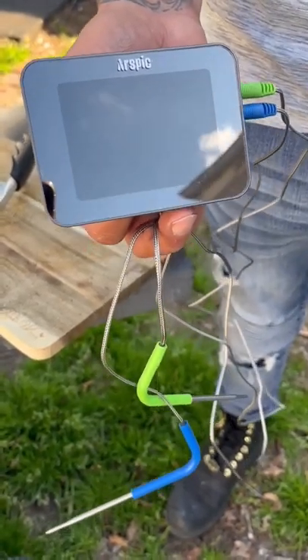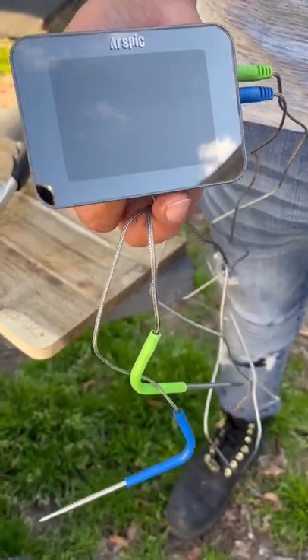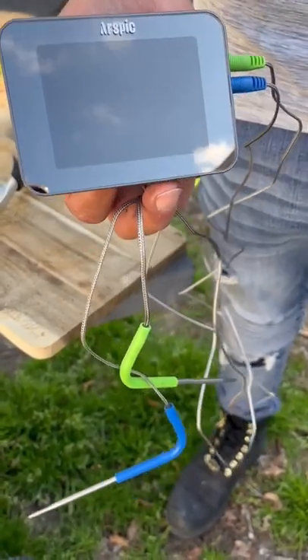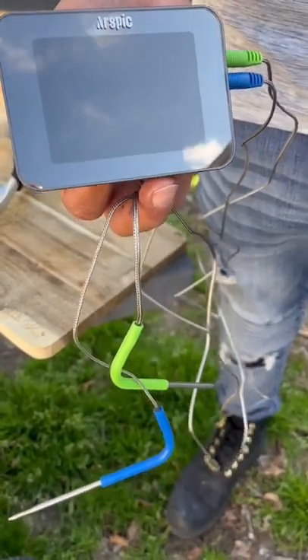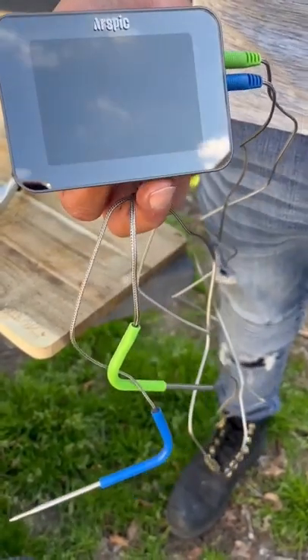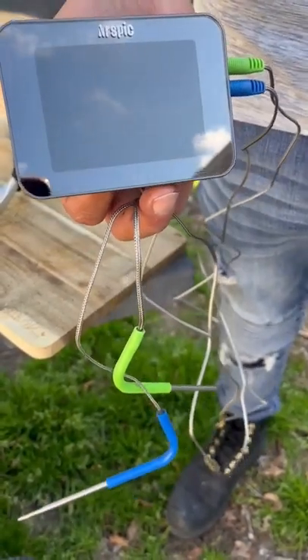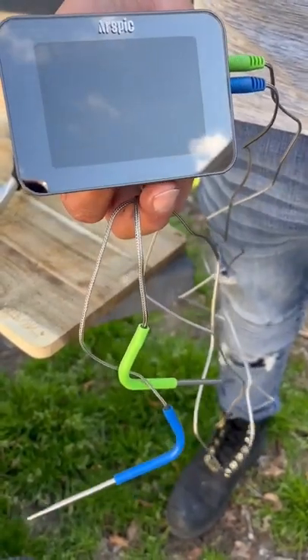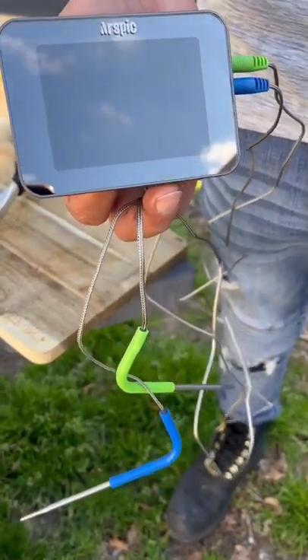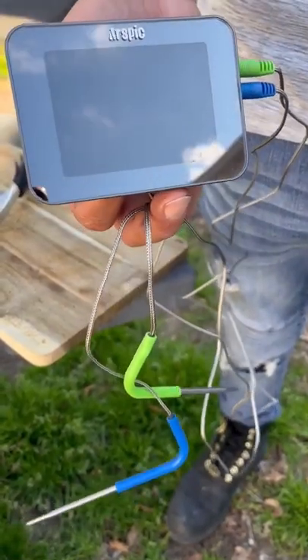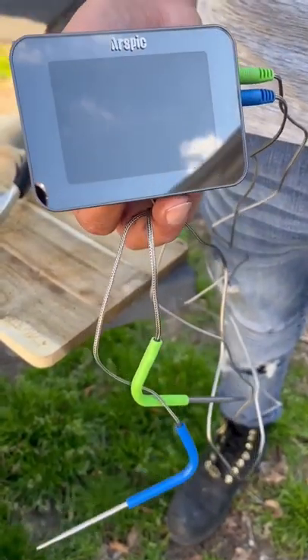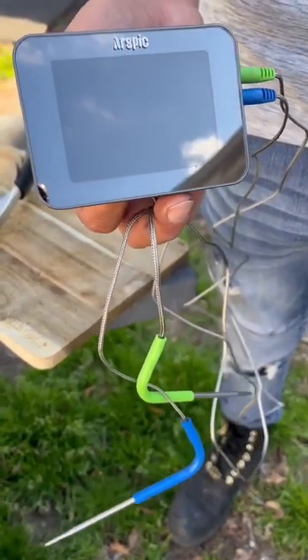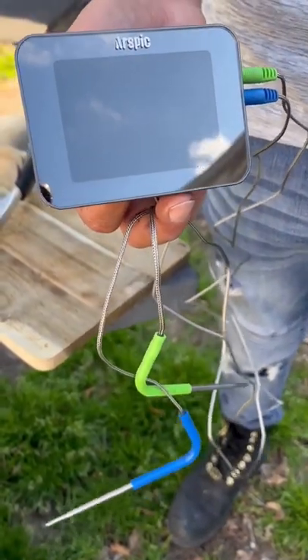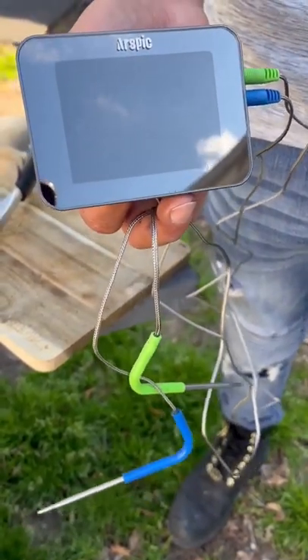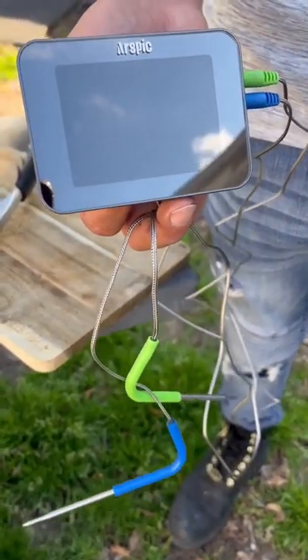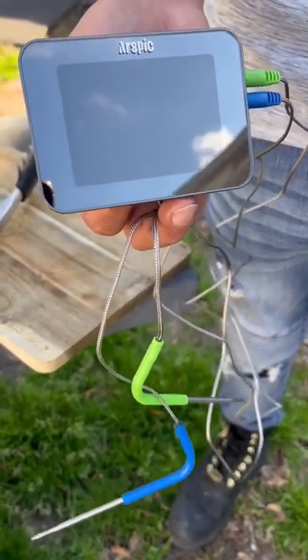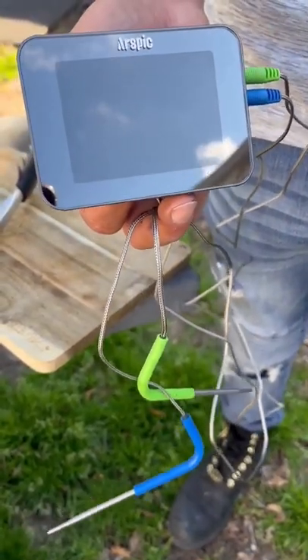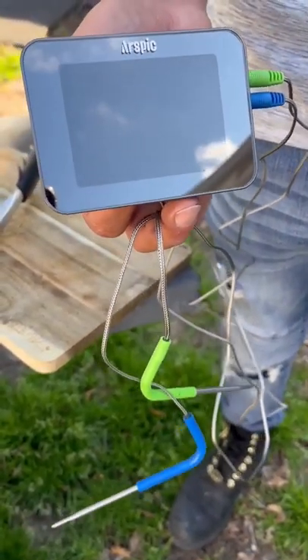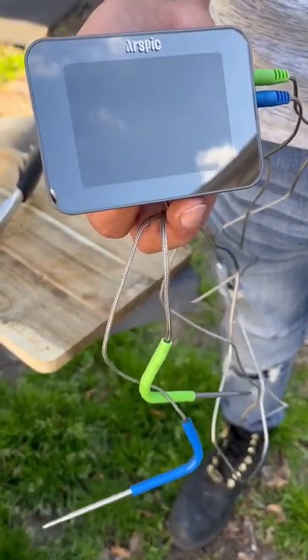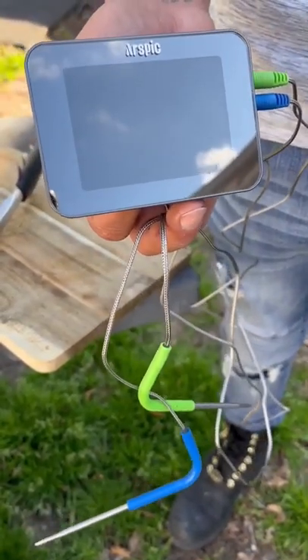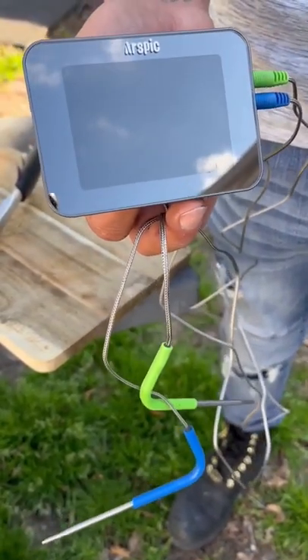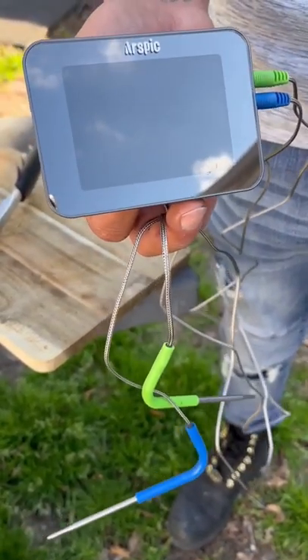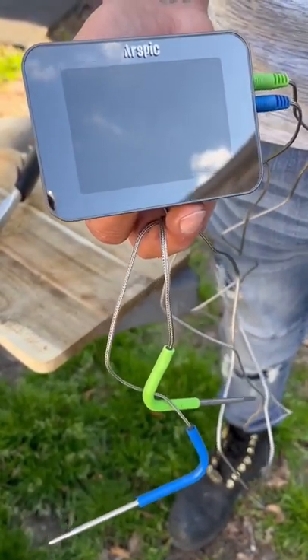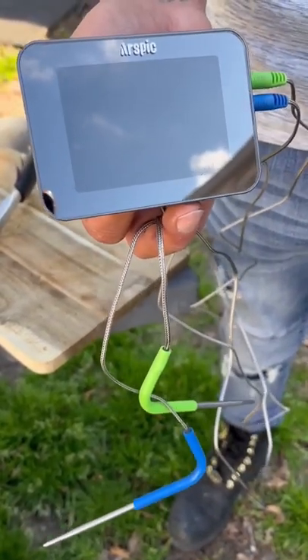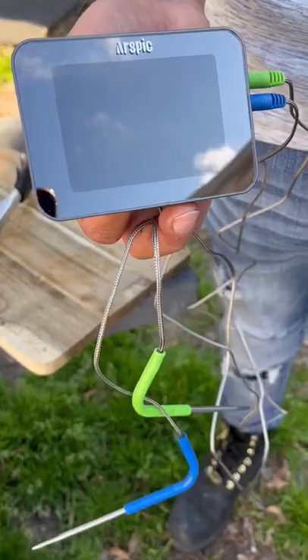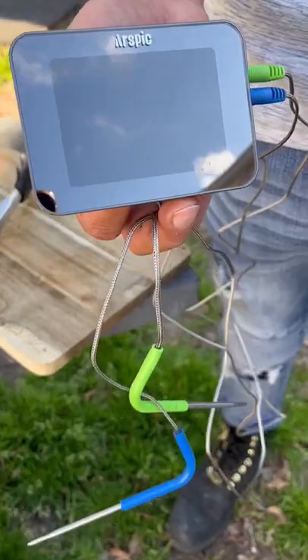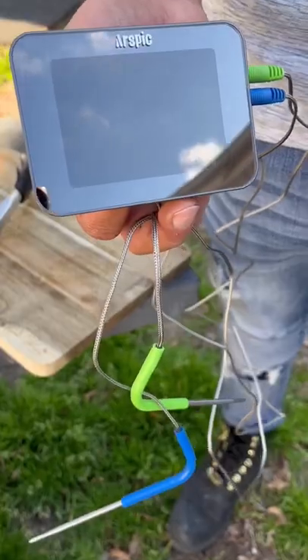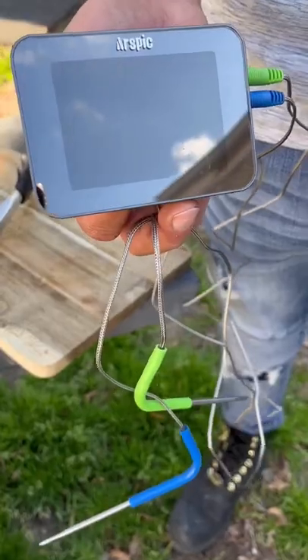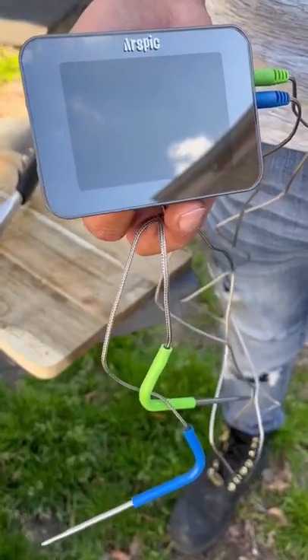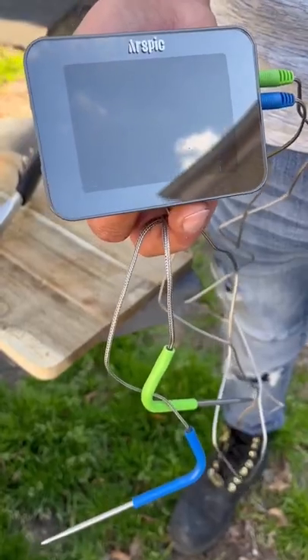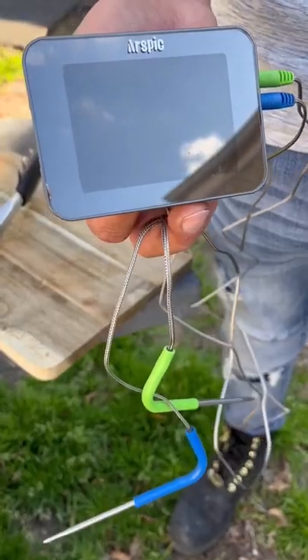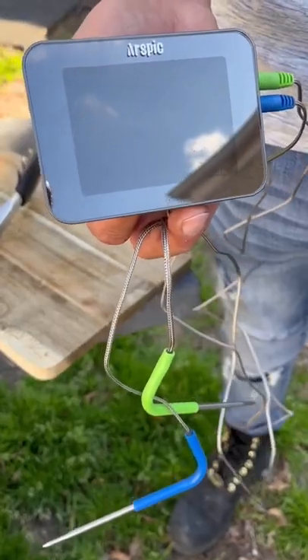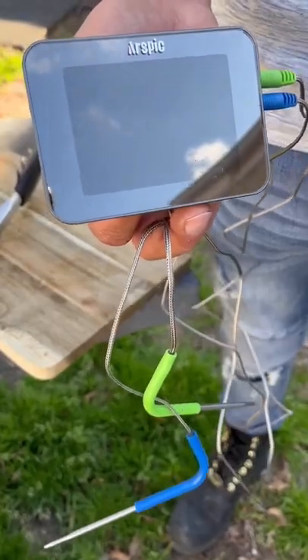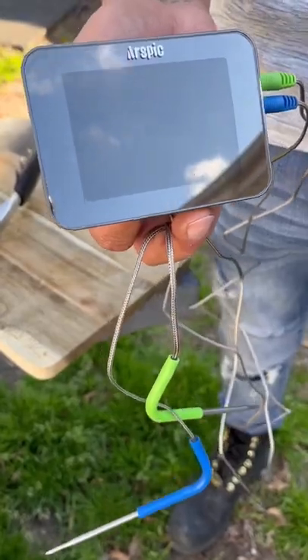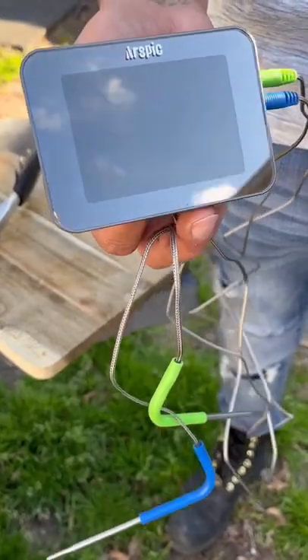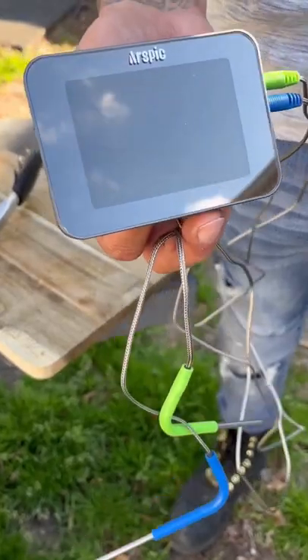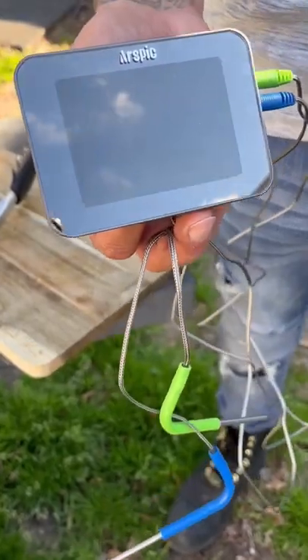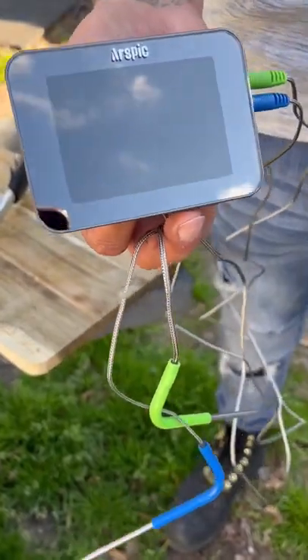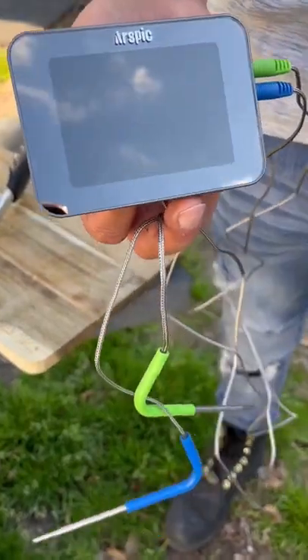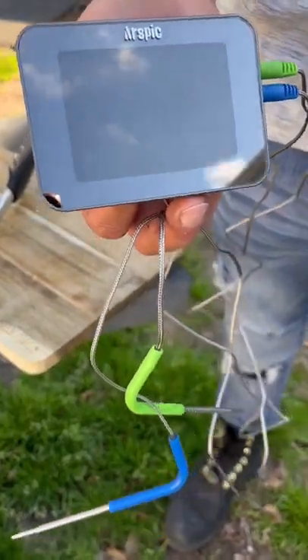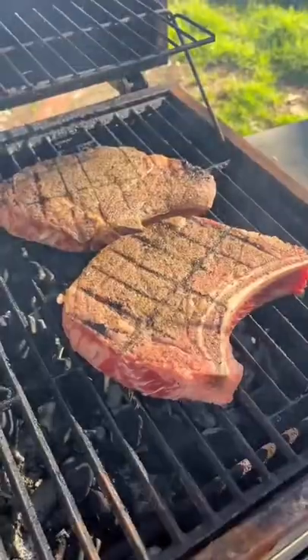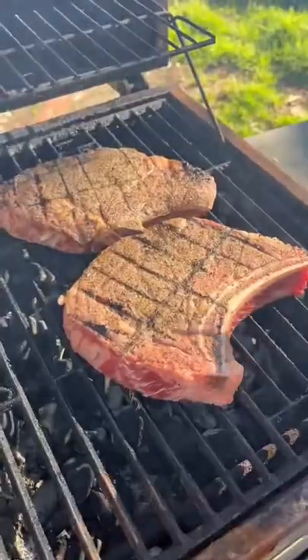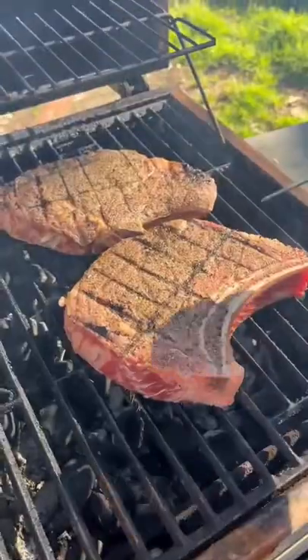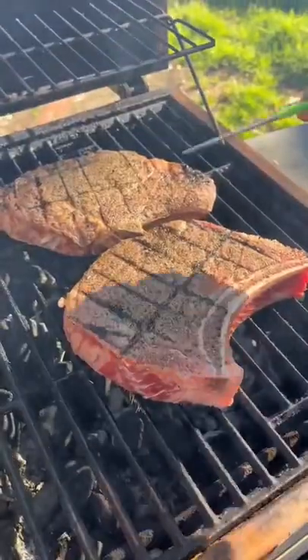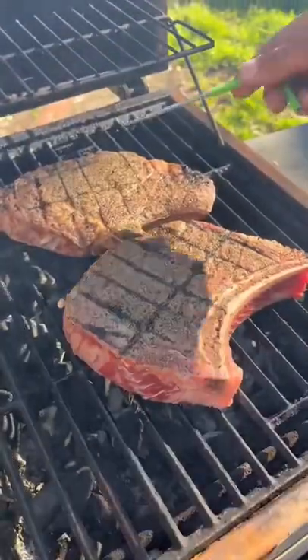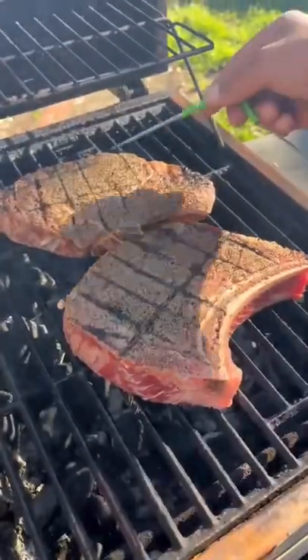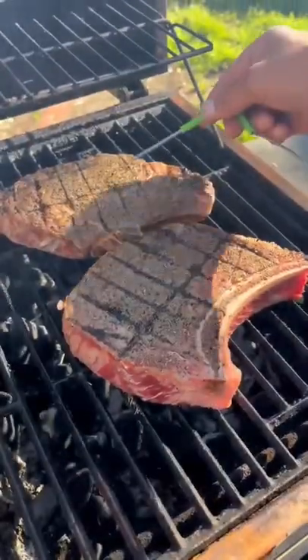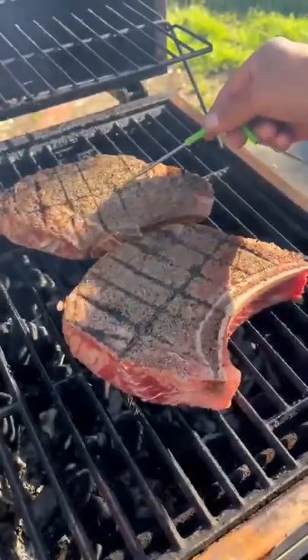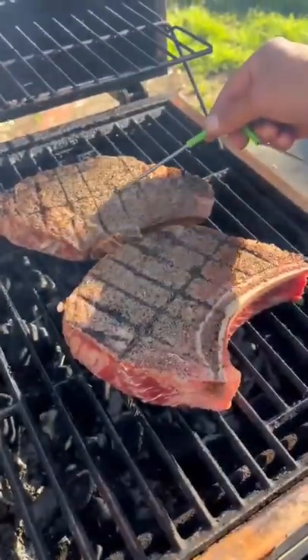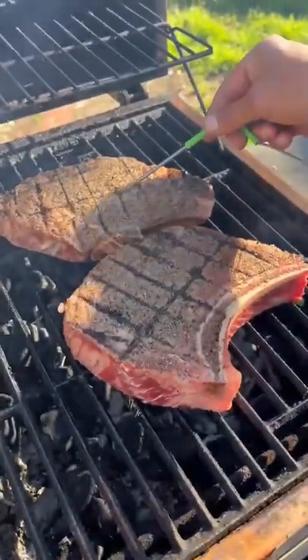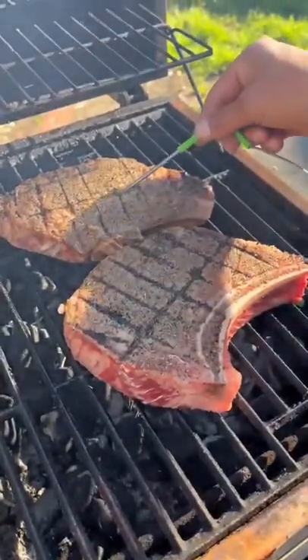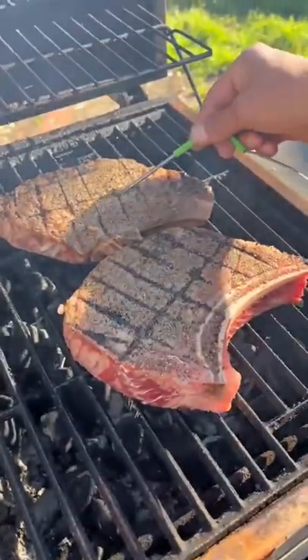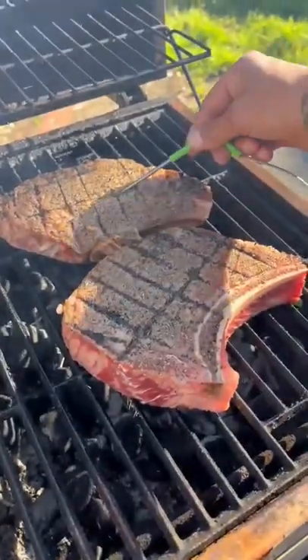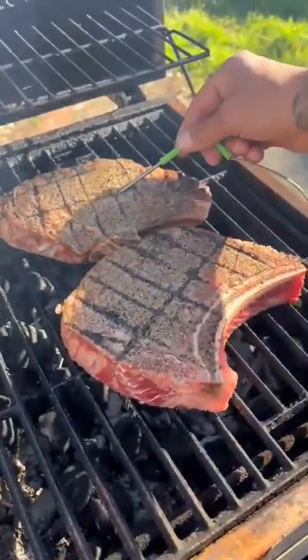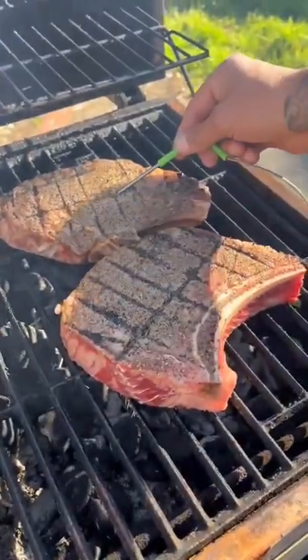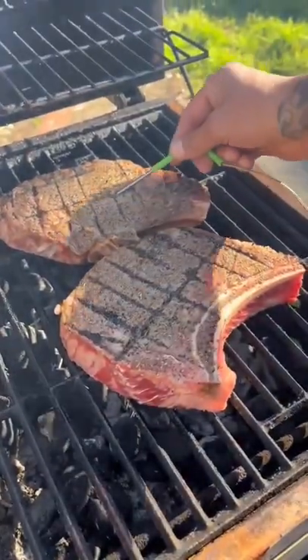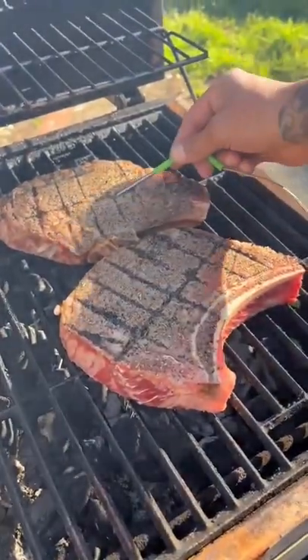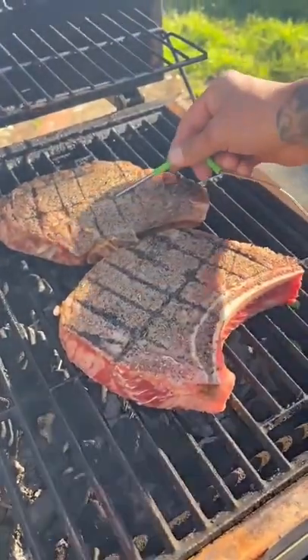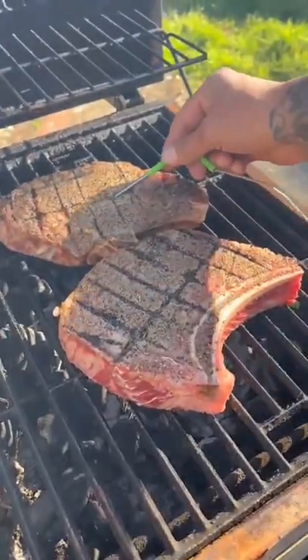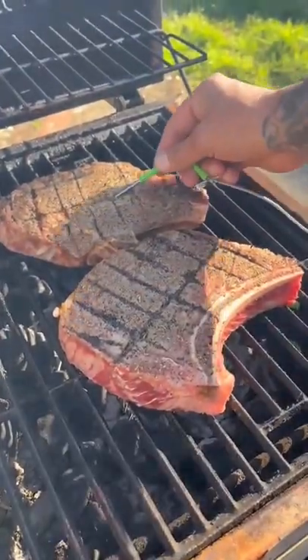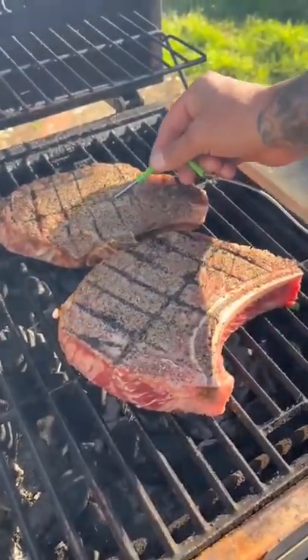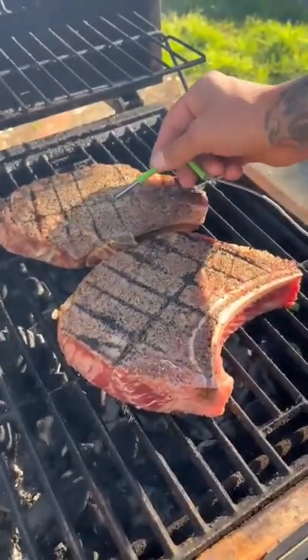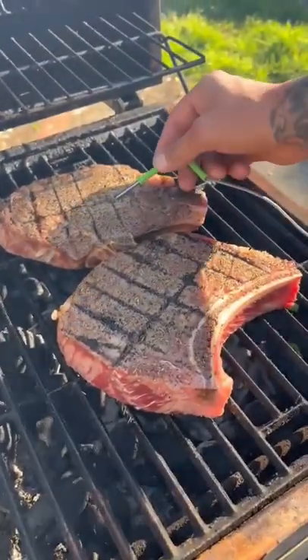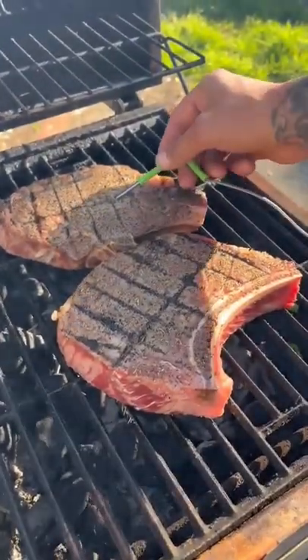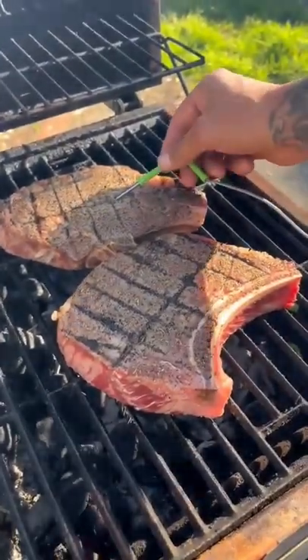Everybody thought it was so cool how I was able to do that. Y'all check it out, I'm gonna show you. I go ahead and add the thermometer right in the middle of the meat right there.